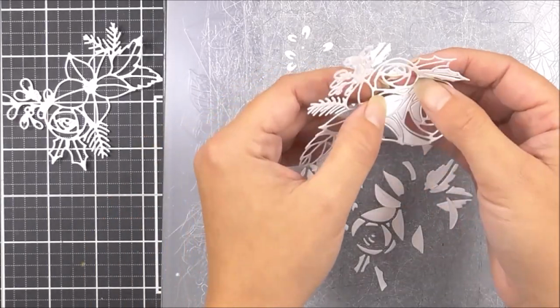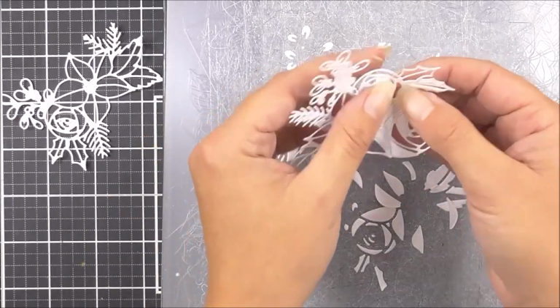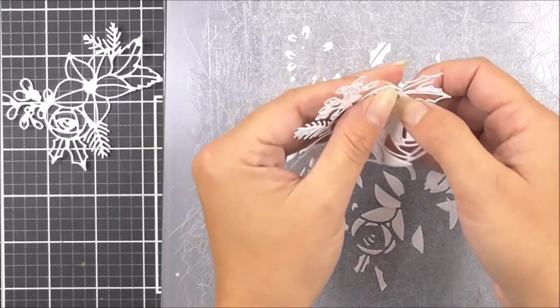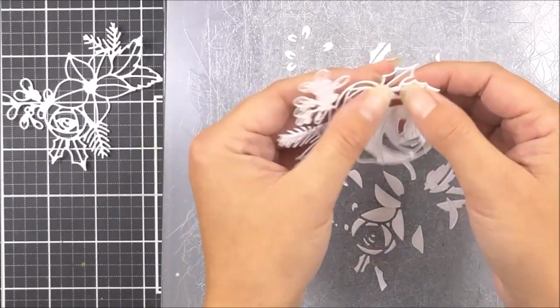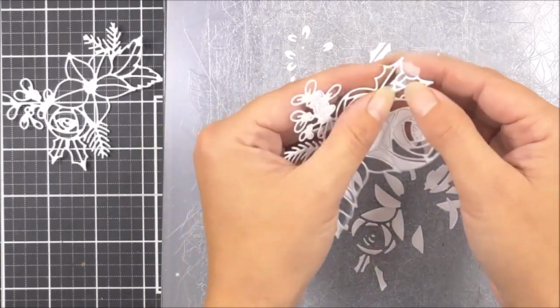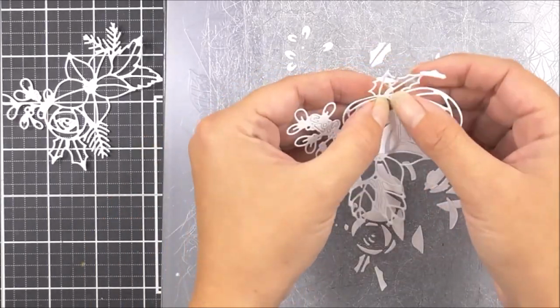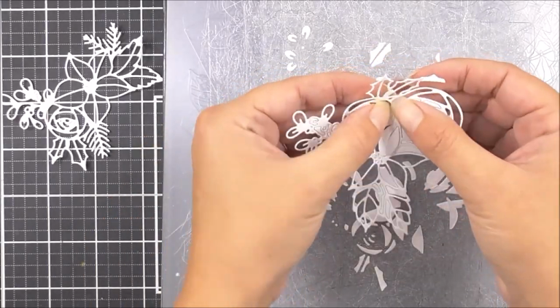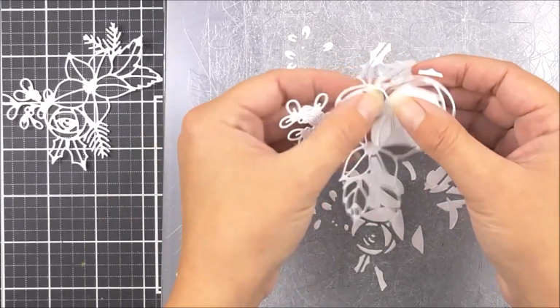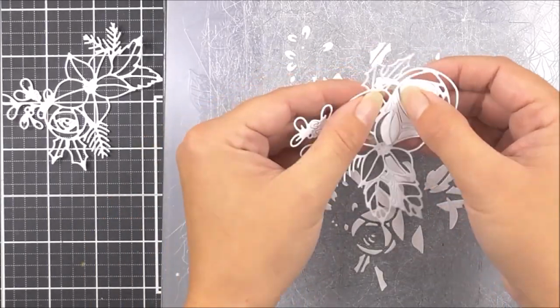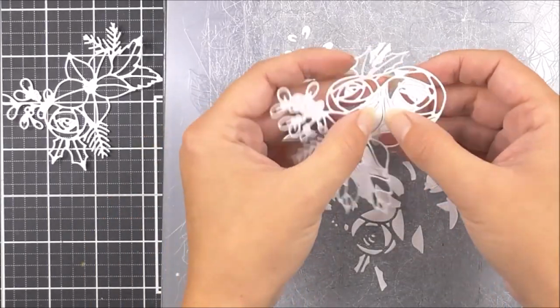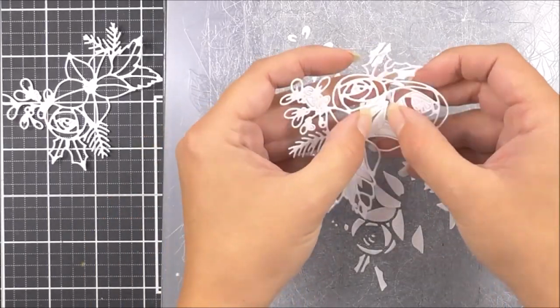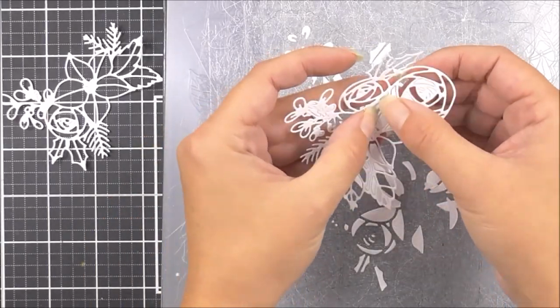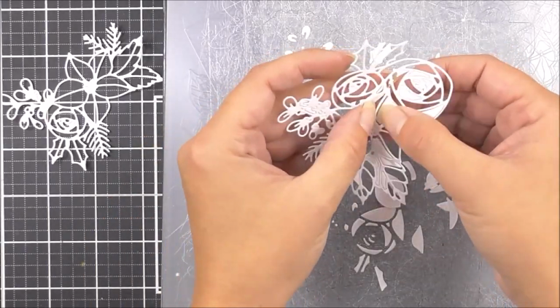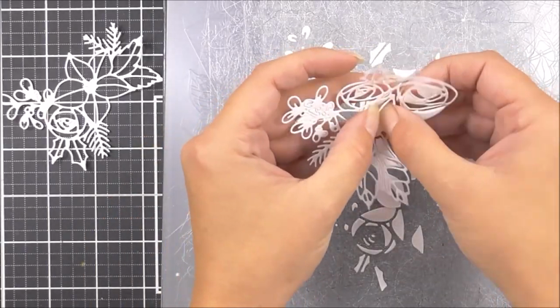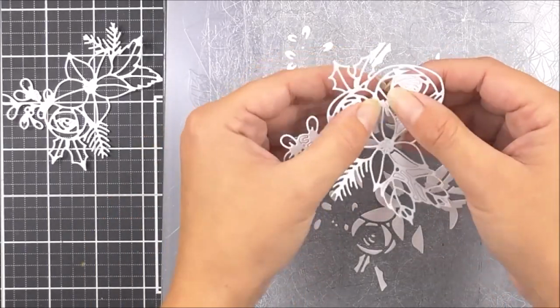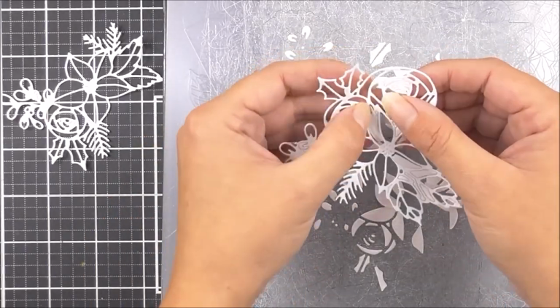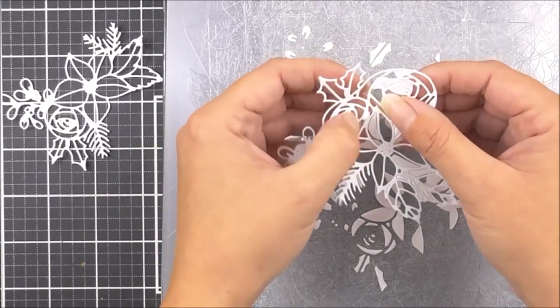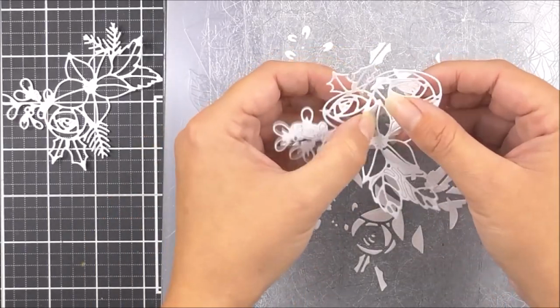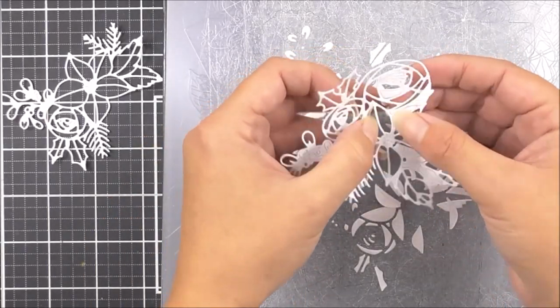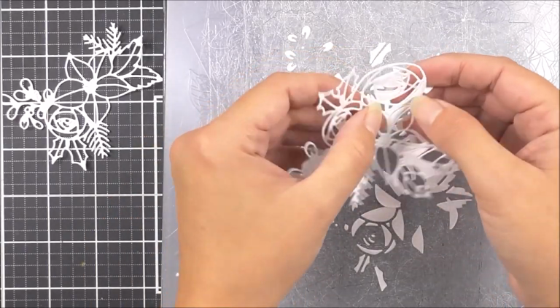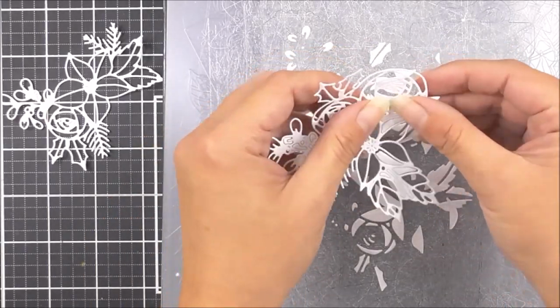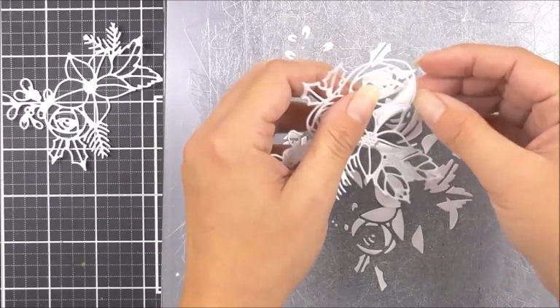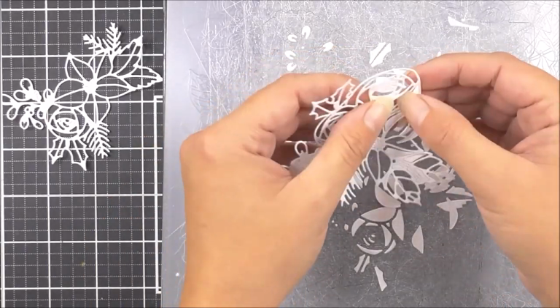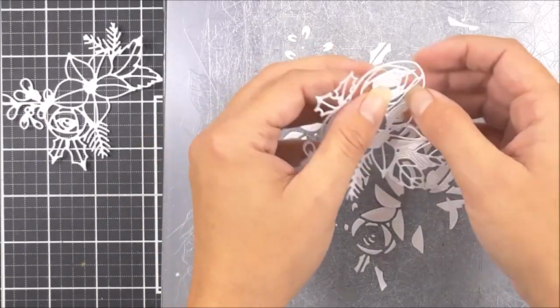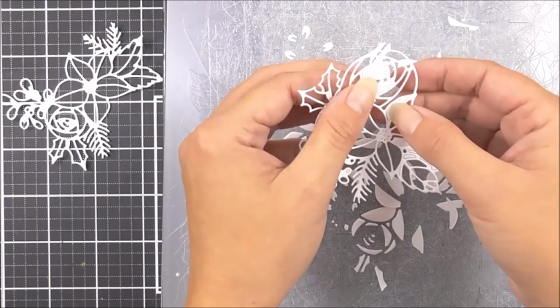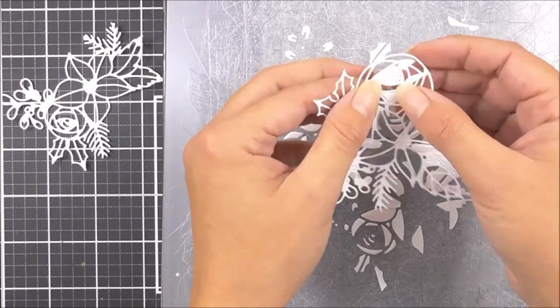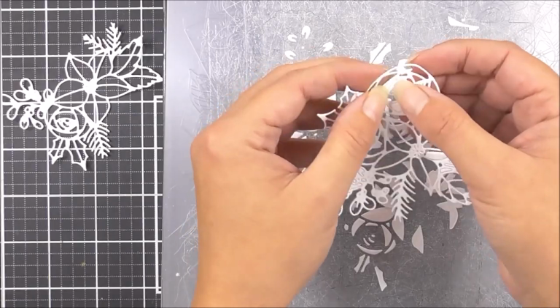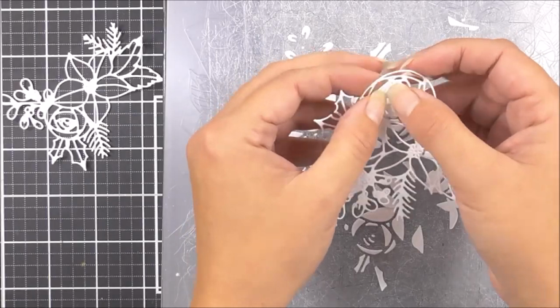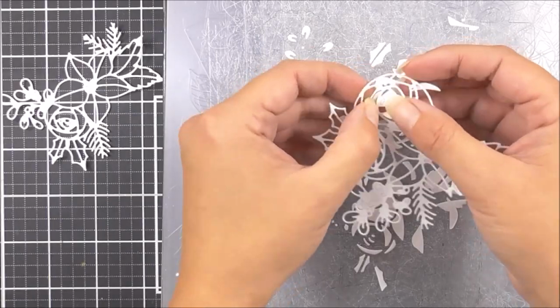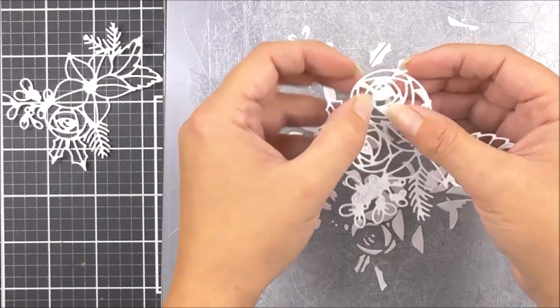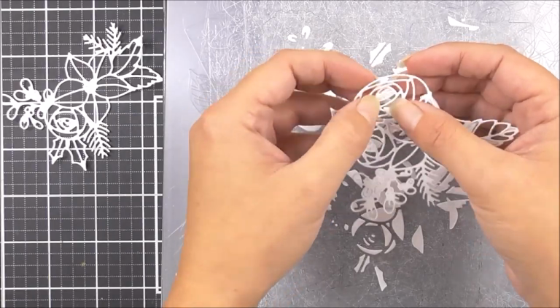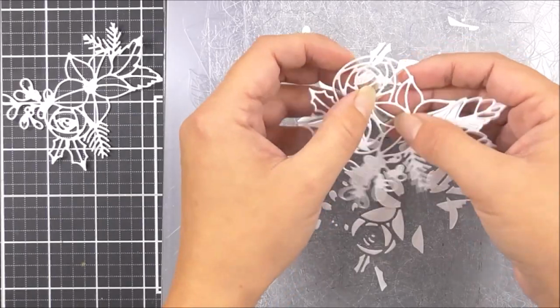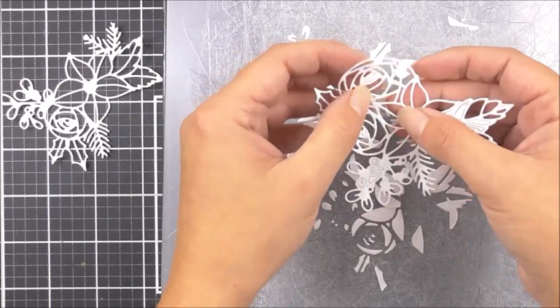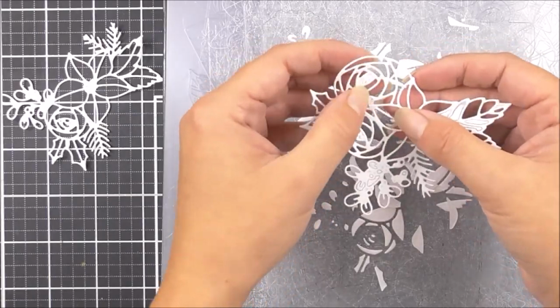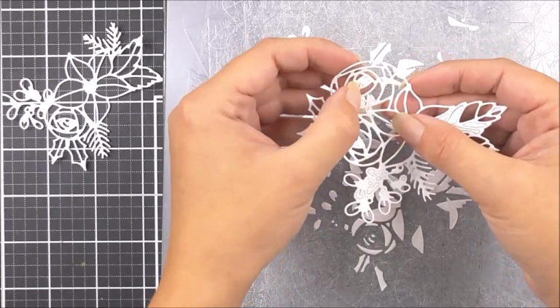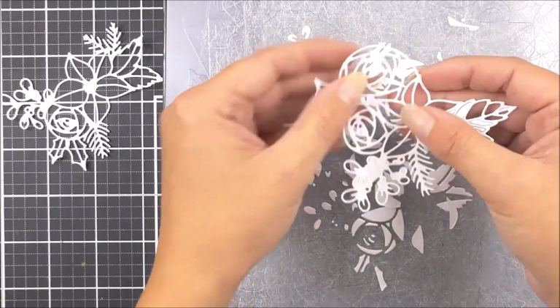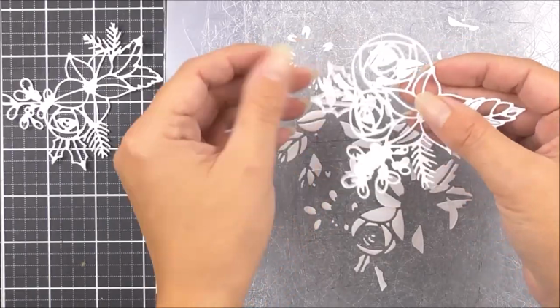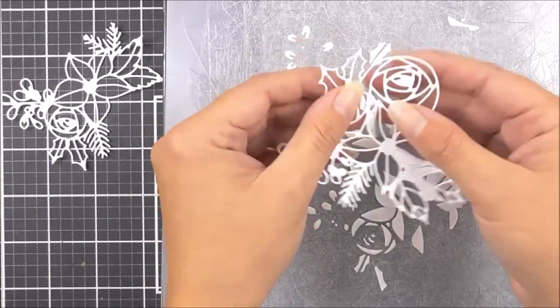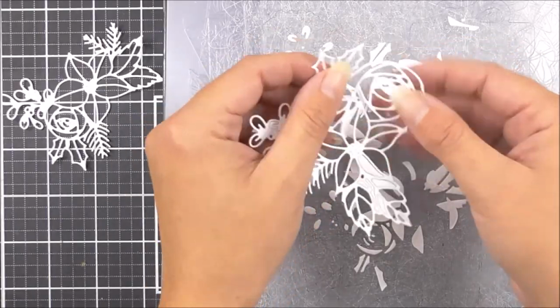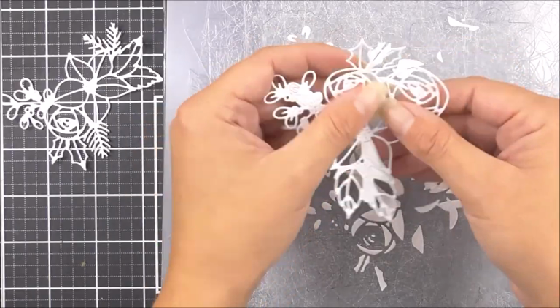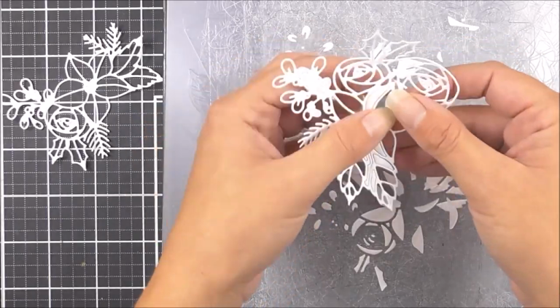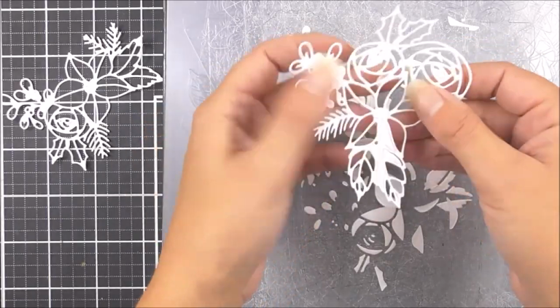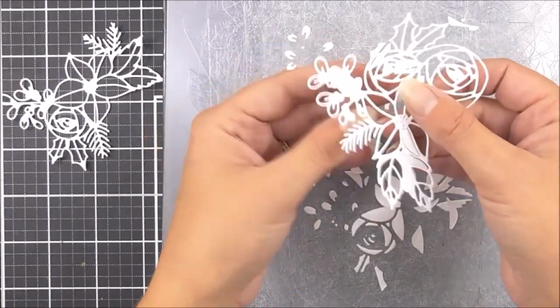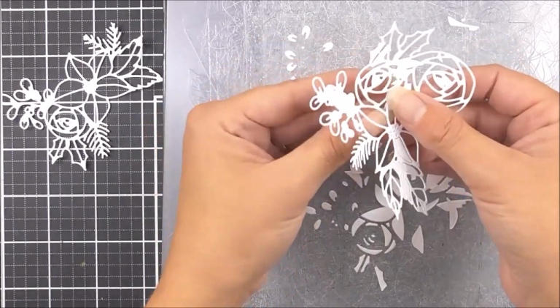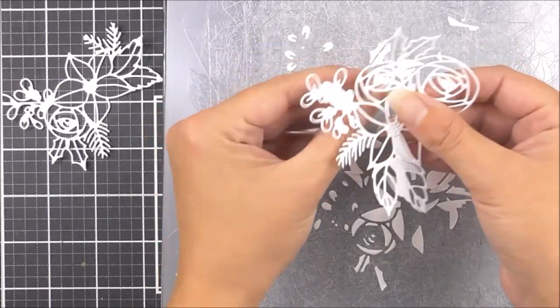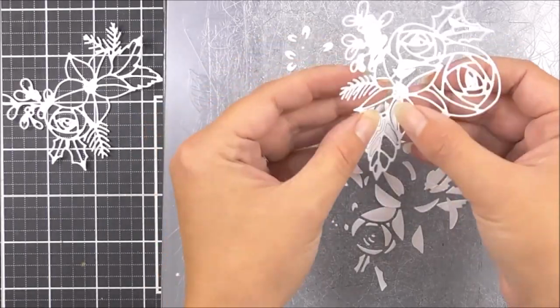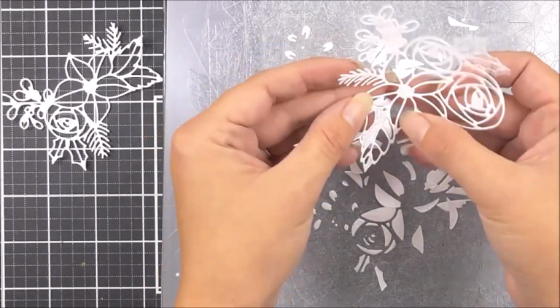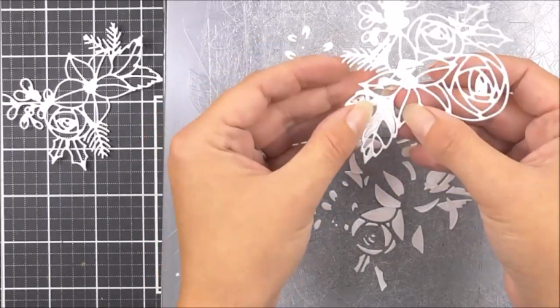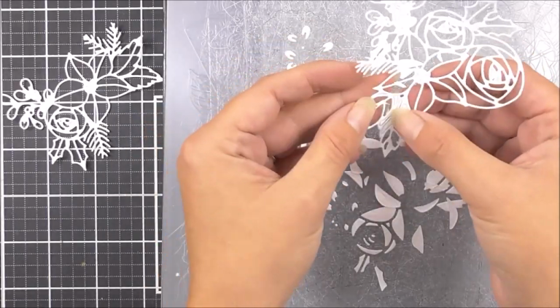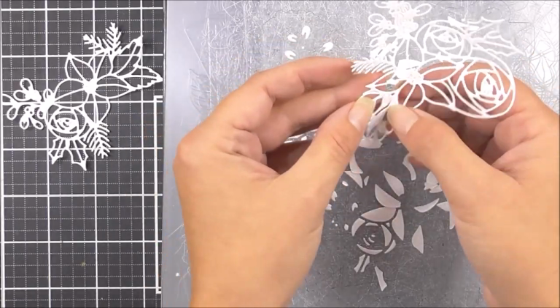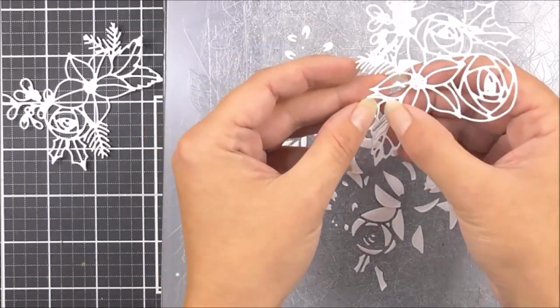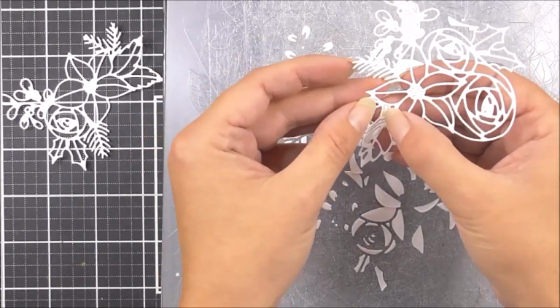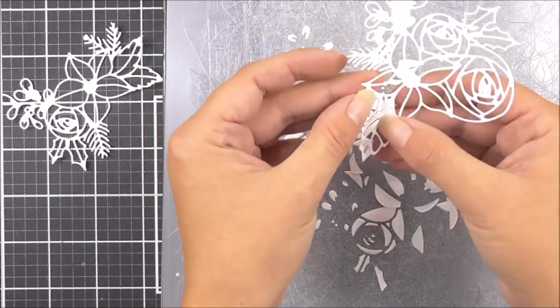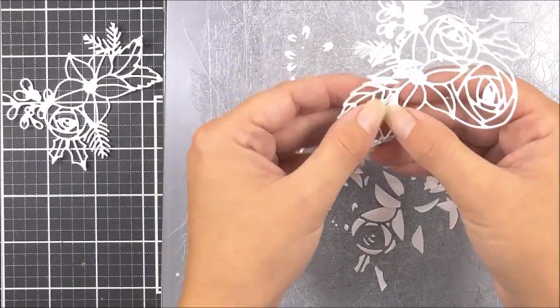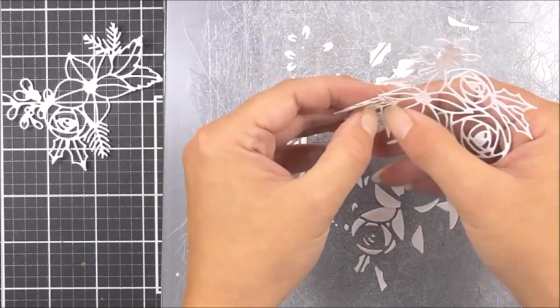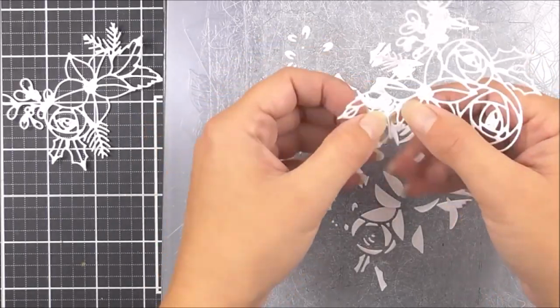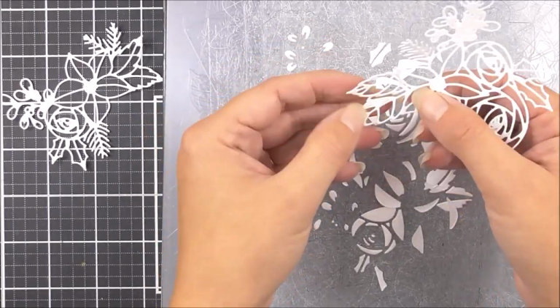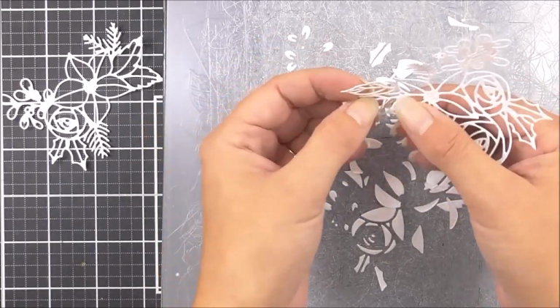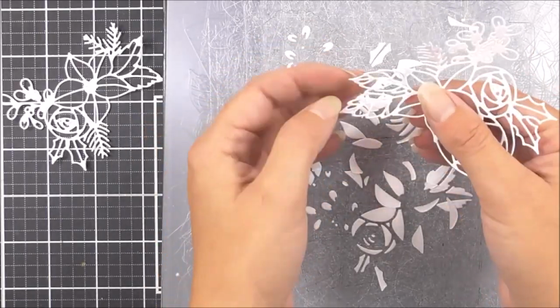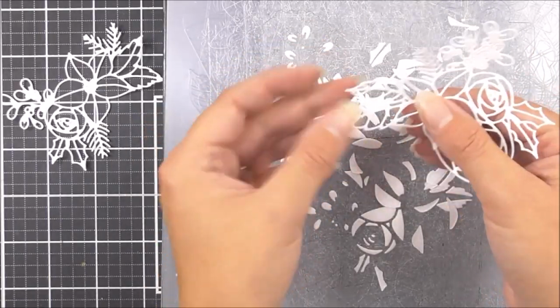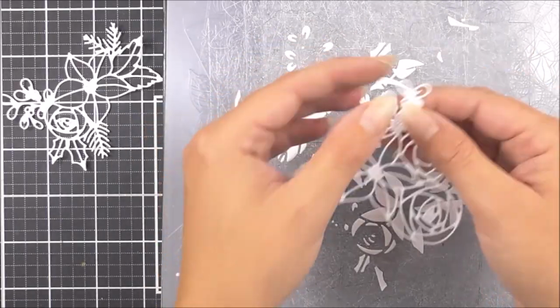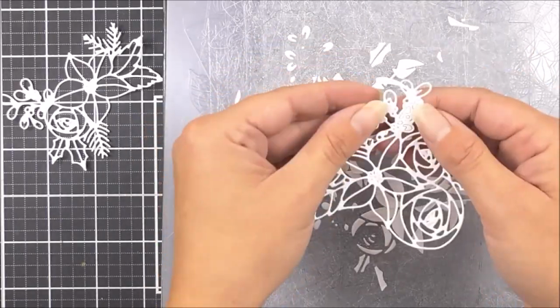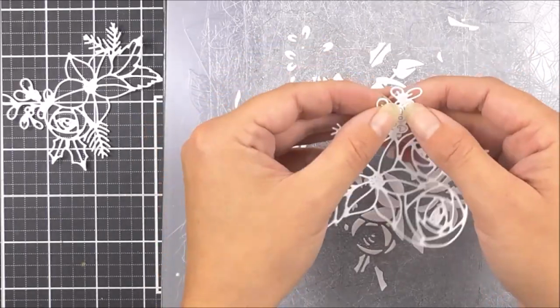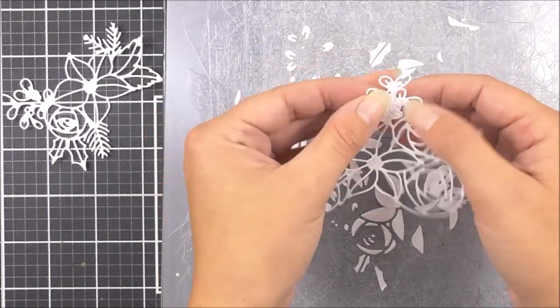These images will look great on all of your handmade projects, be that cards, journals, scrapbook pages or even home decor.